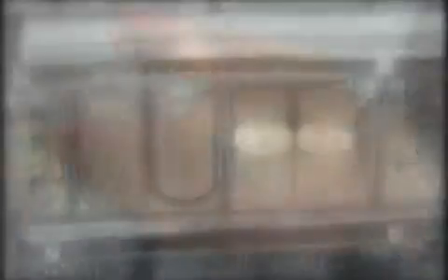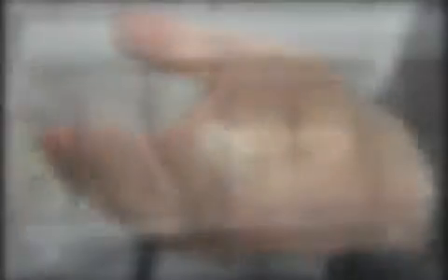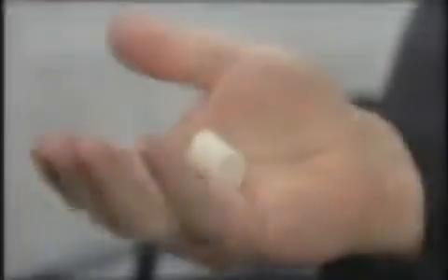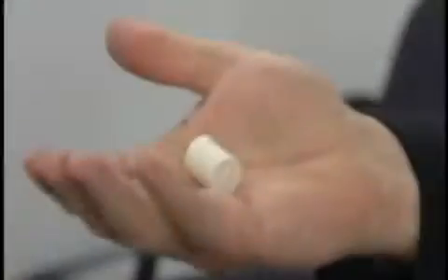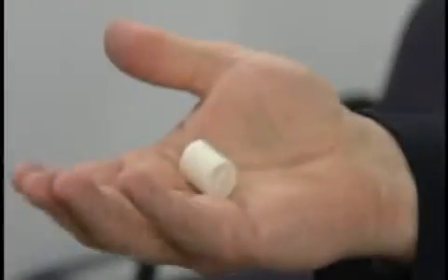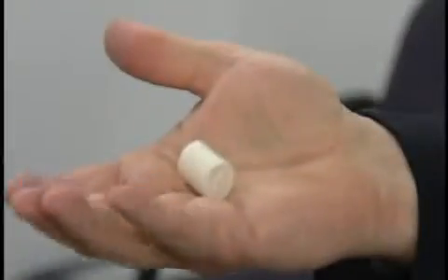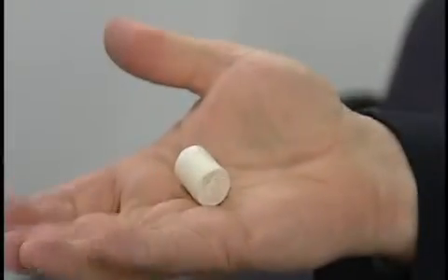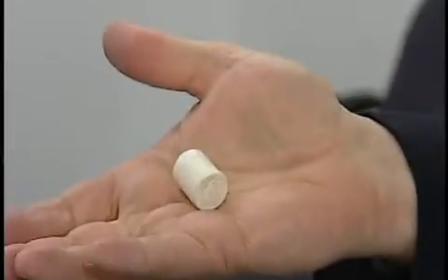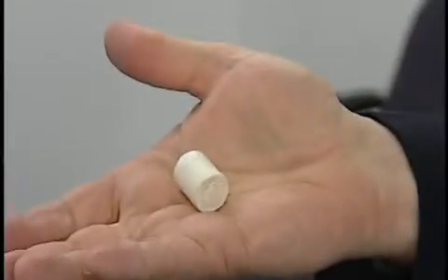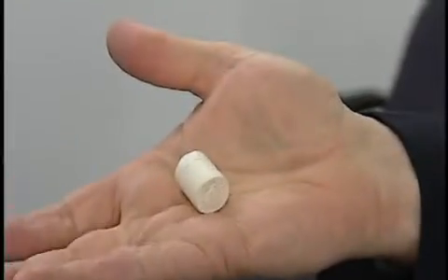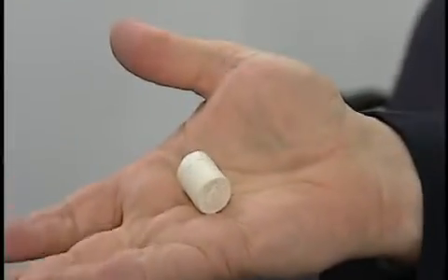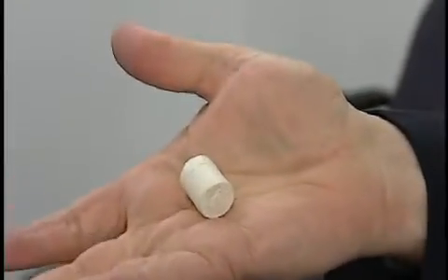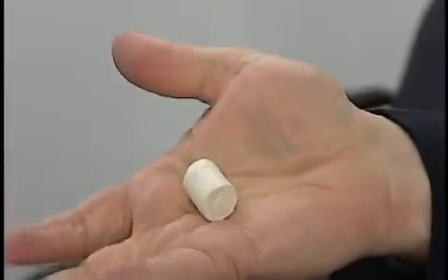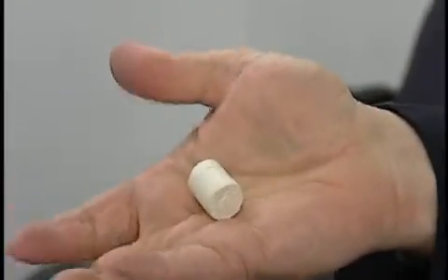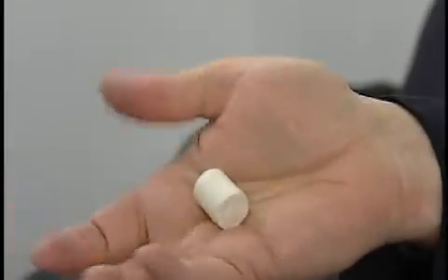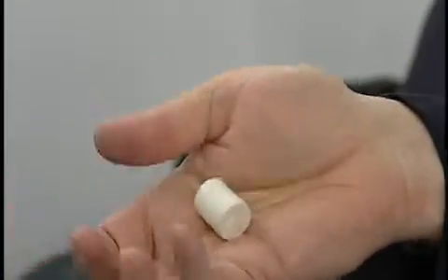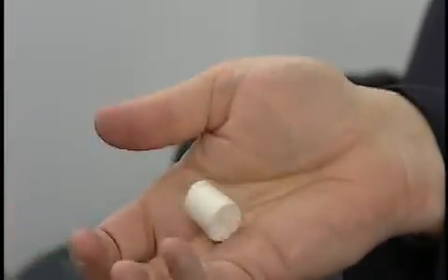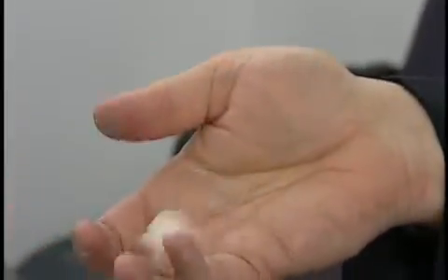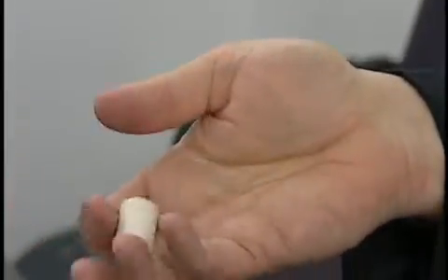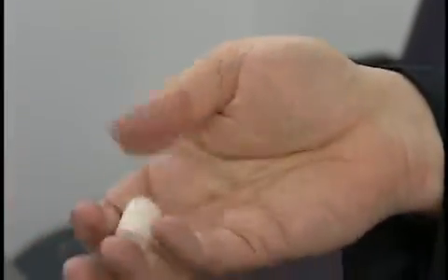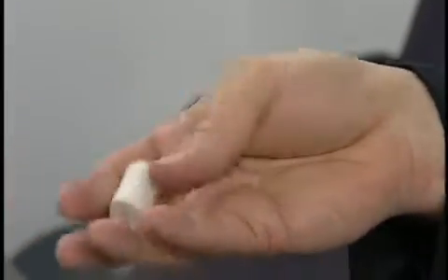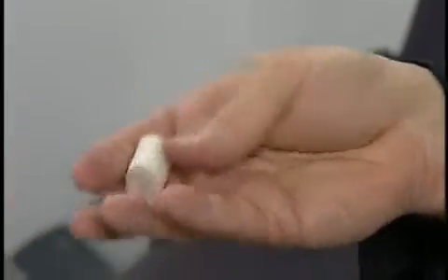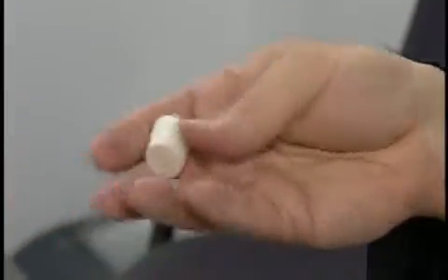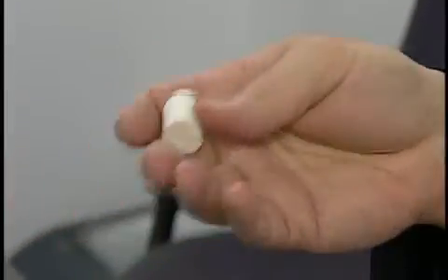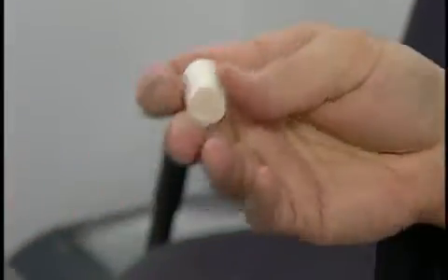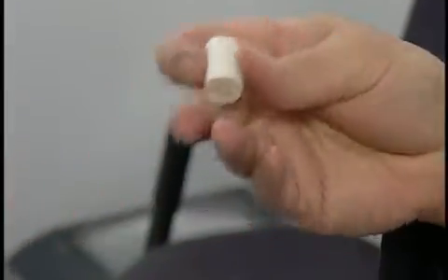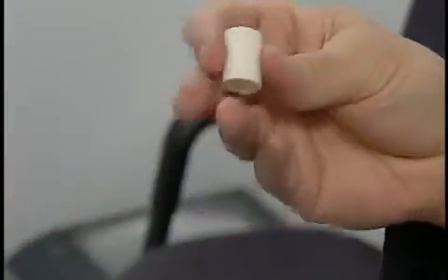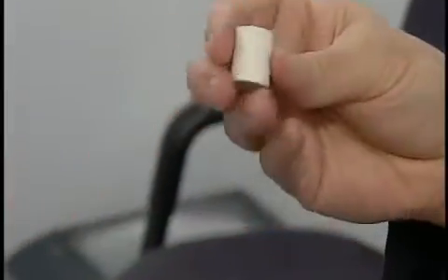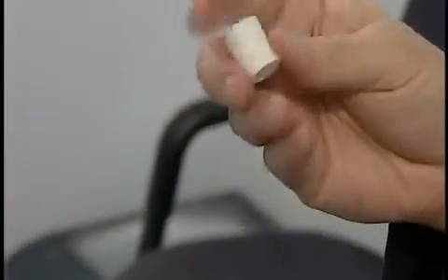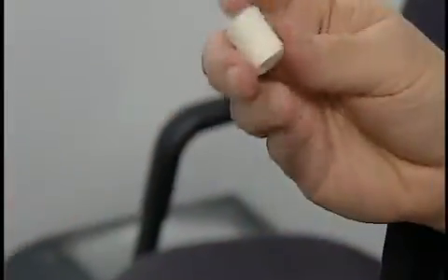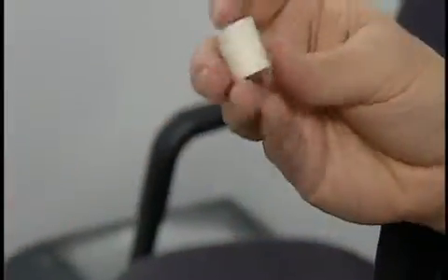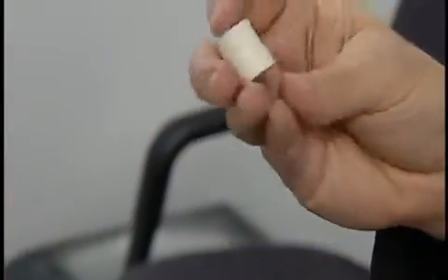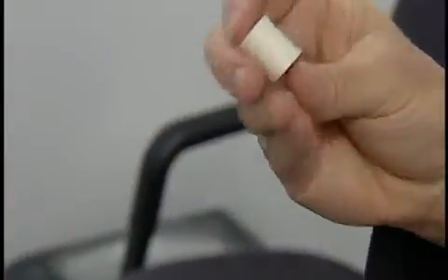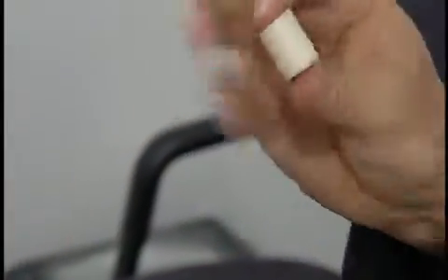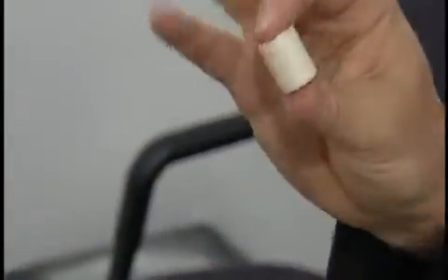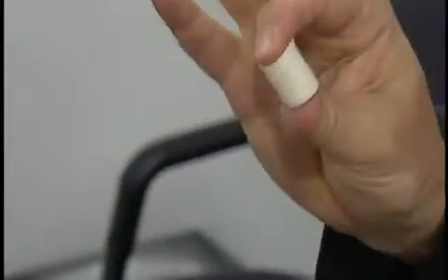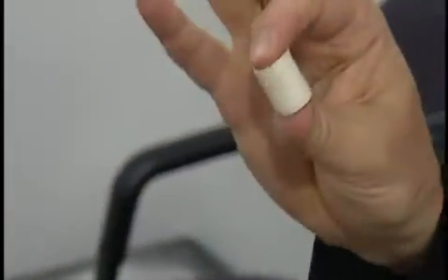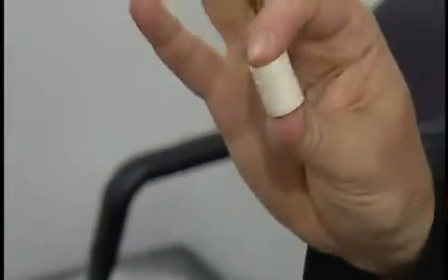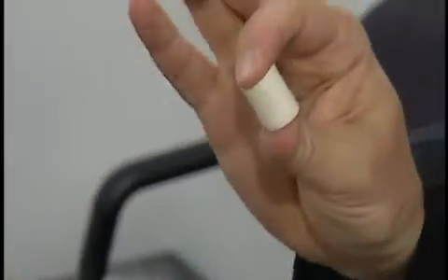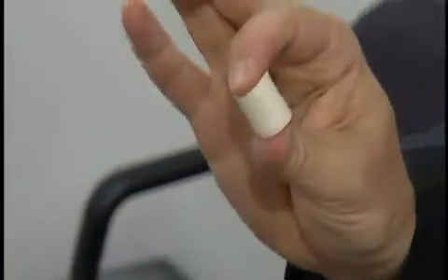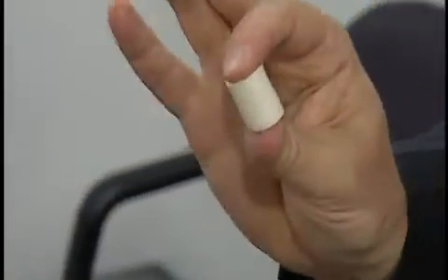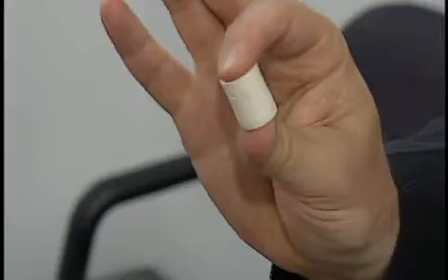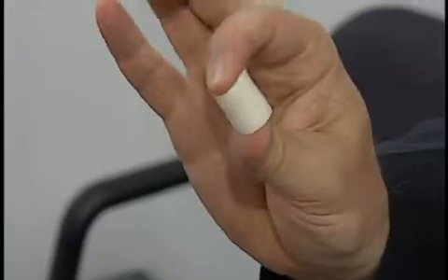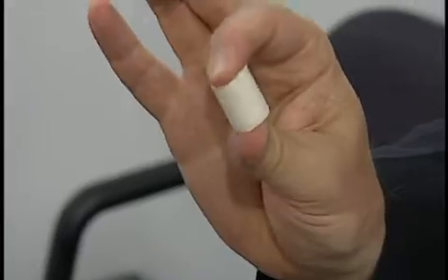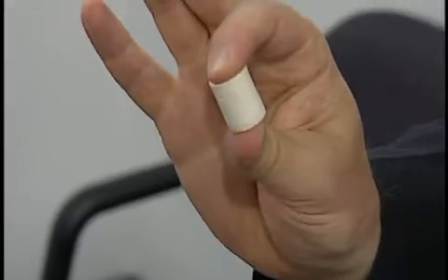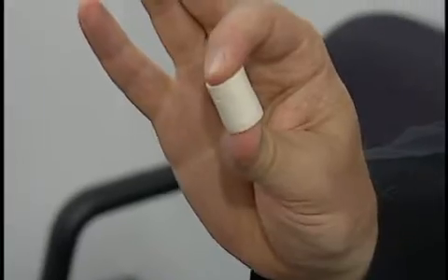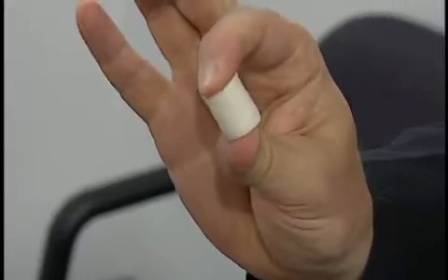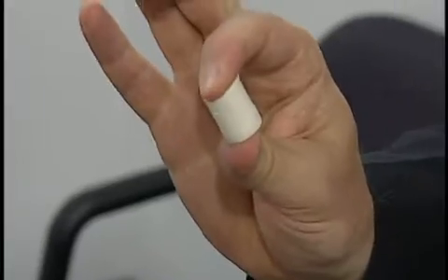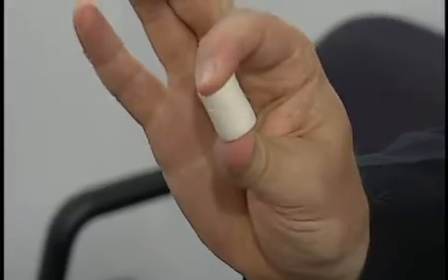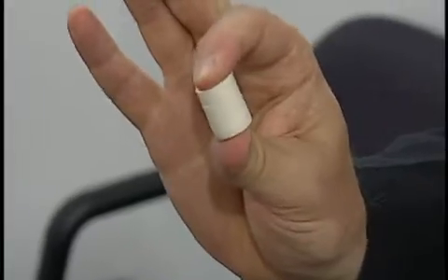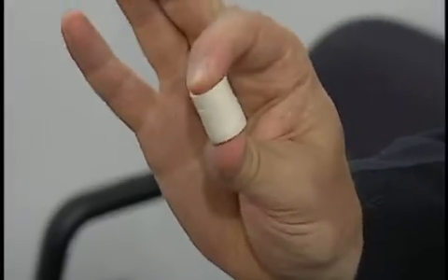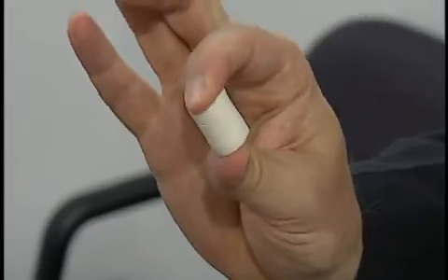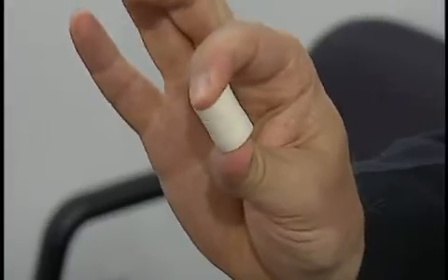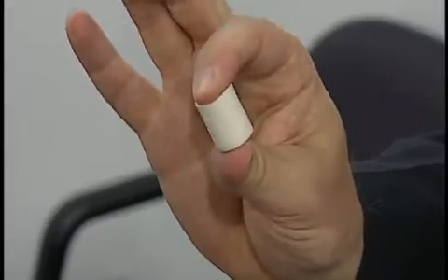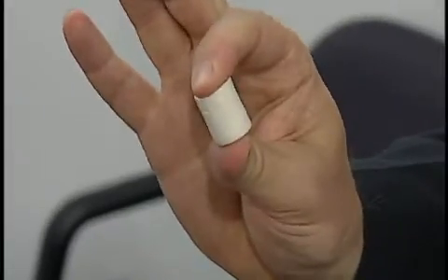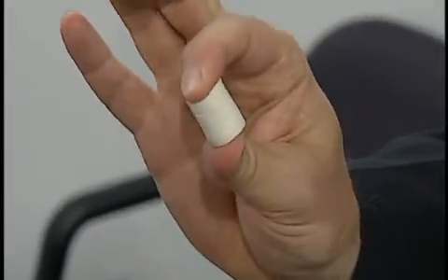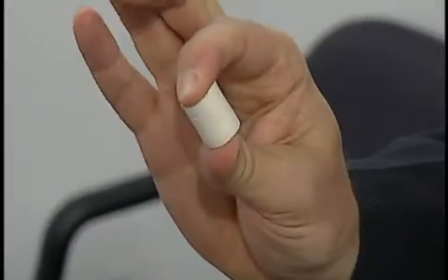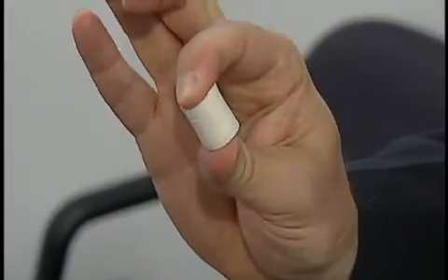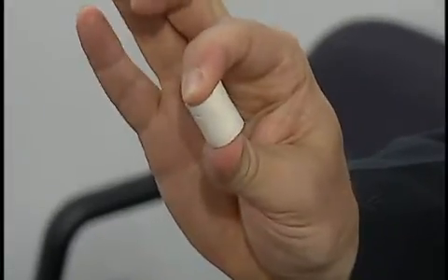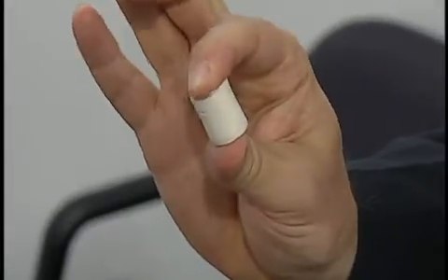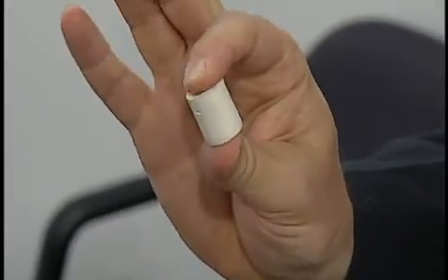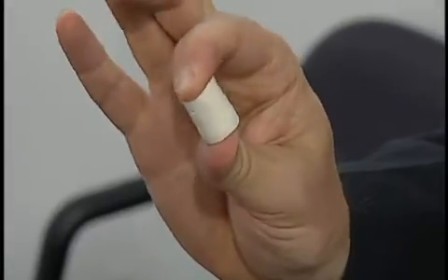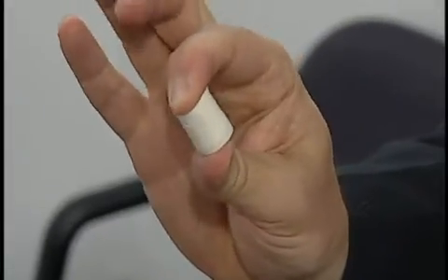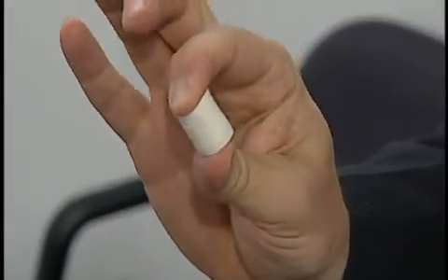You have something that looks like a foam. It's very lightweight, low-density, but tough and can have some very useful properties.